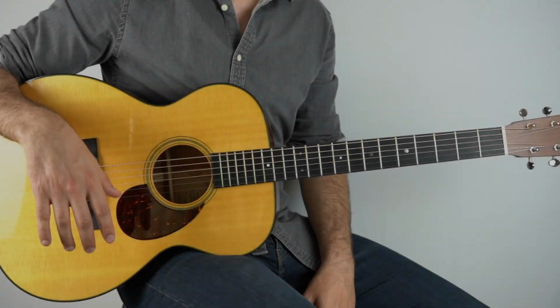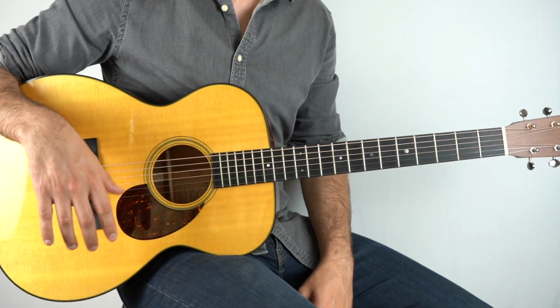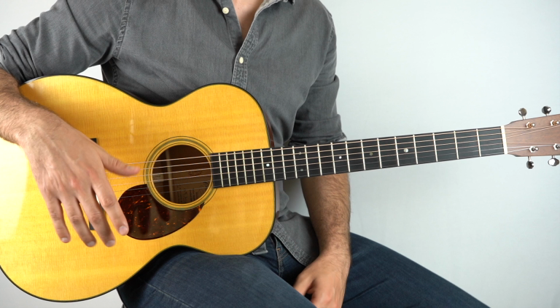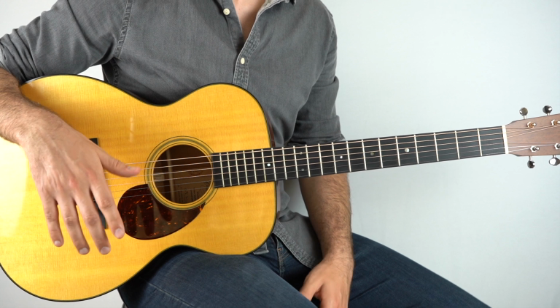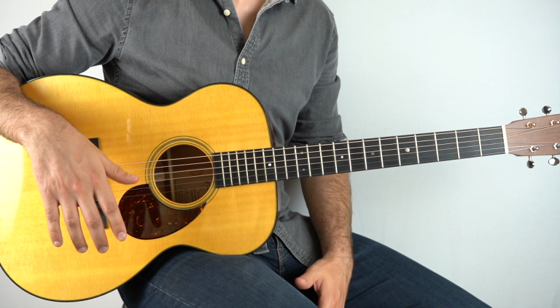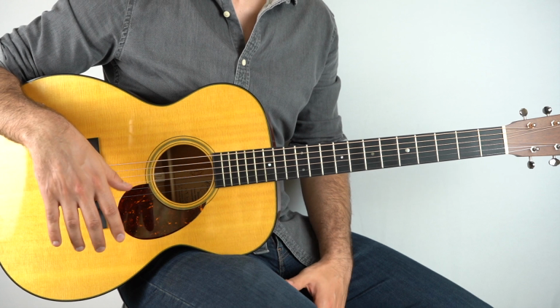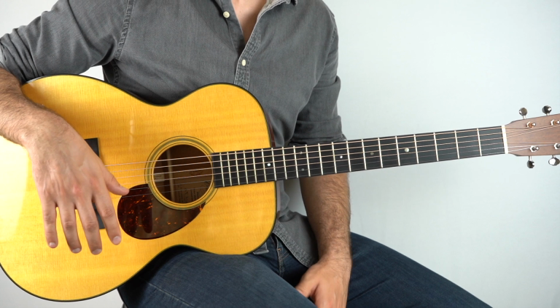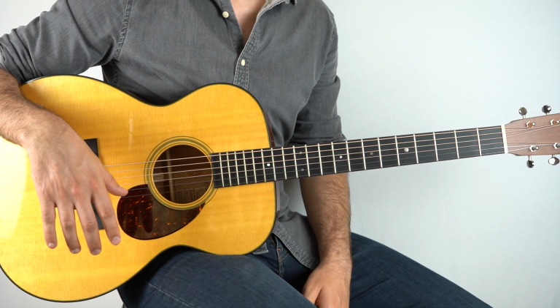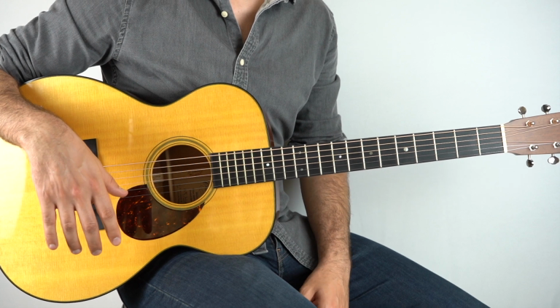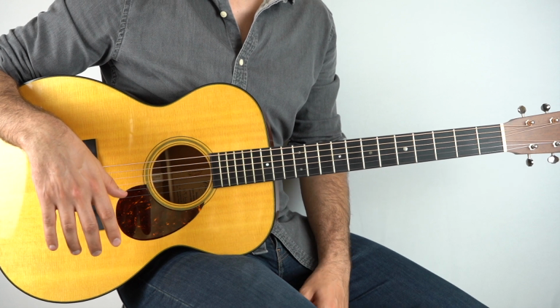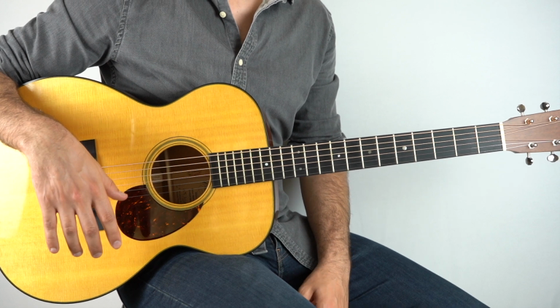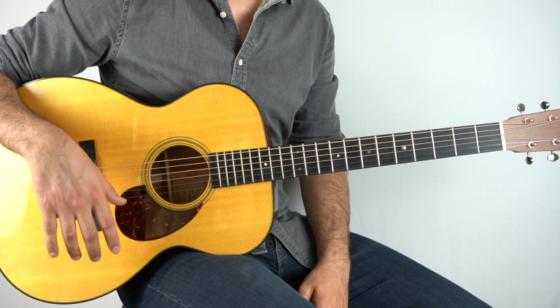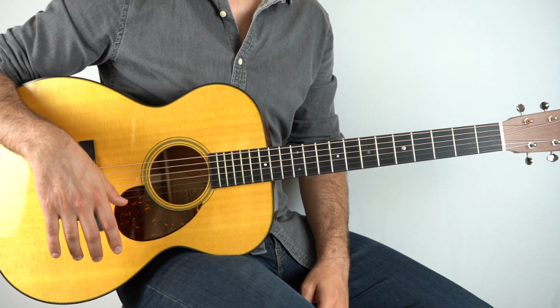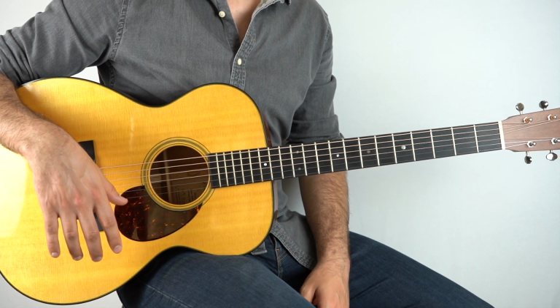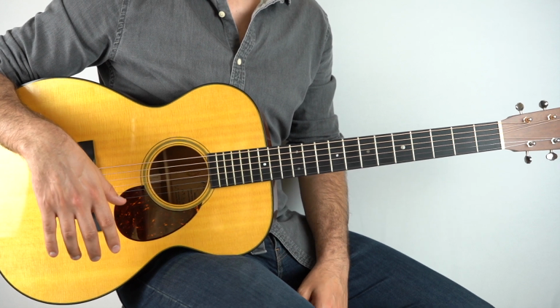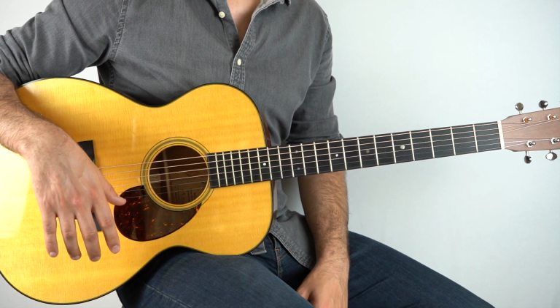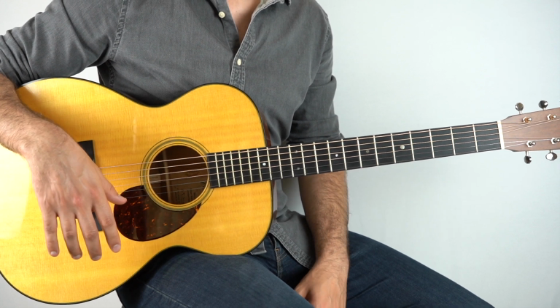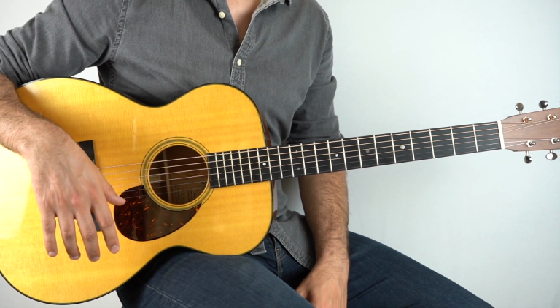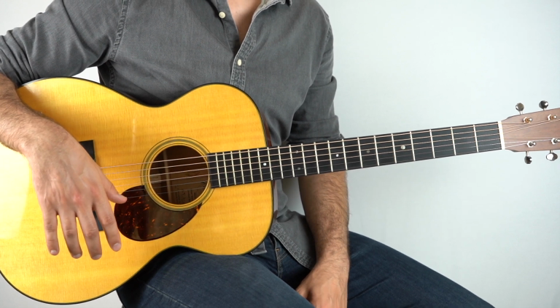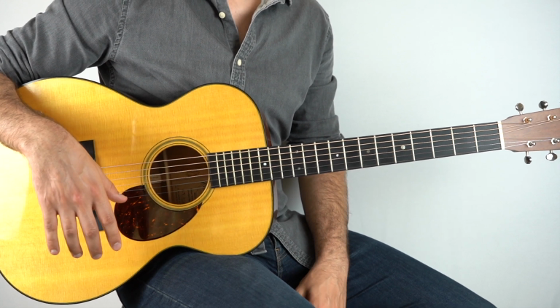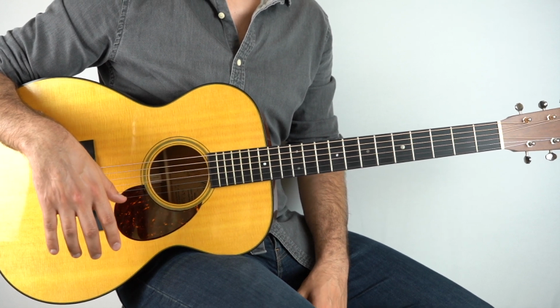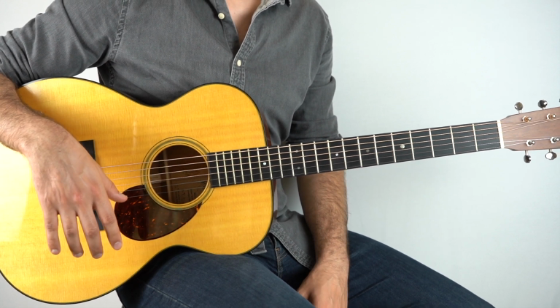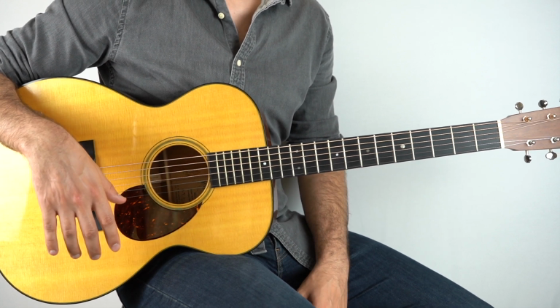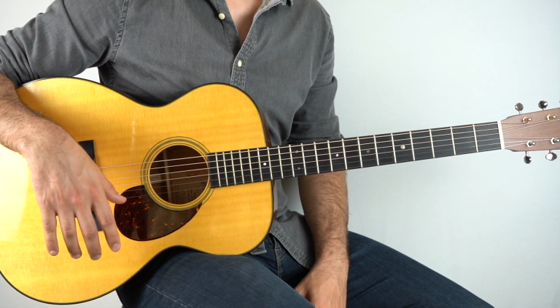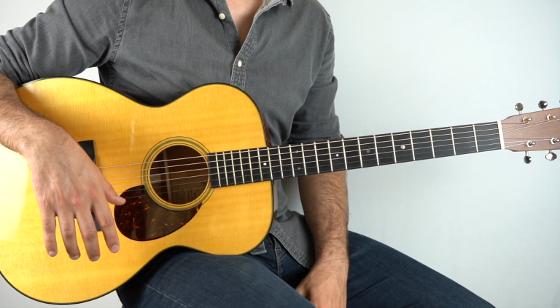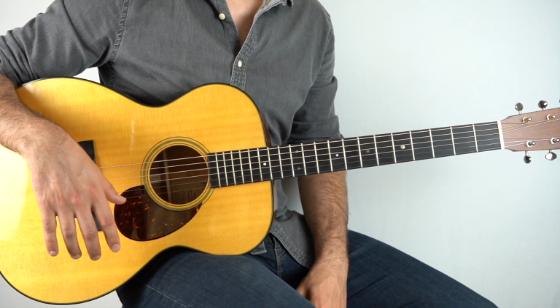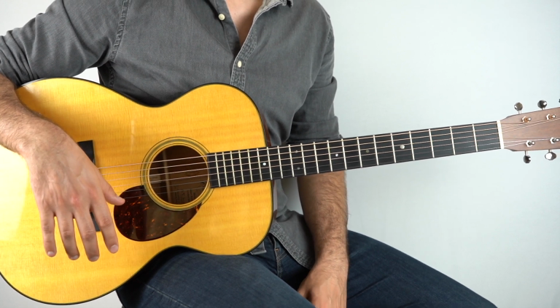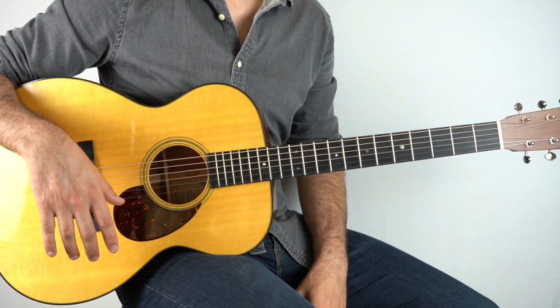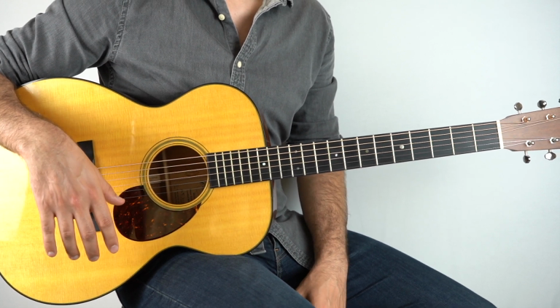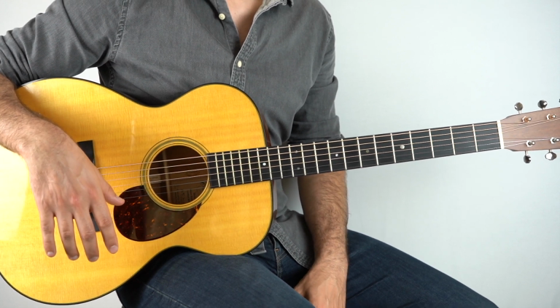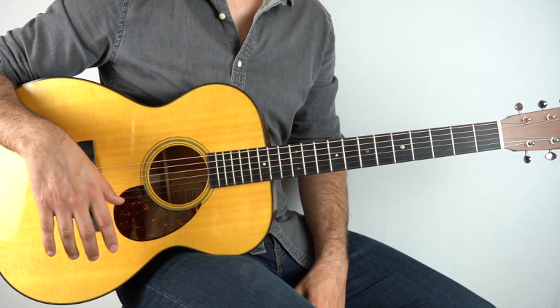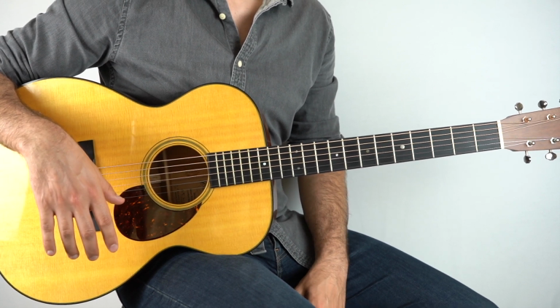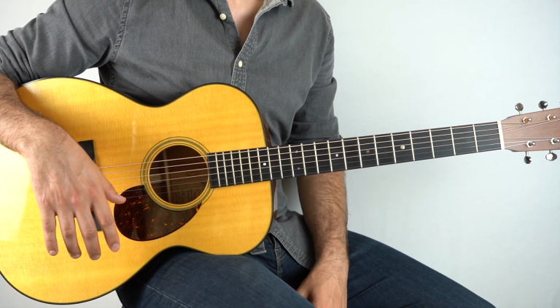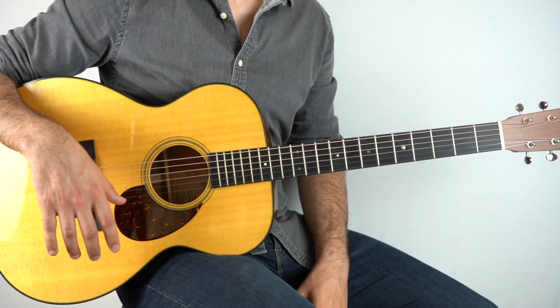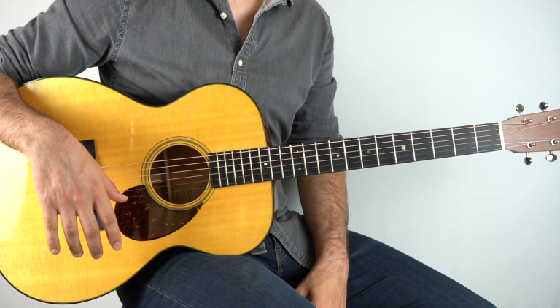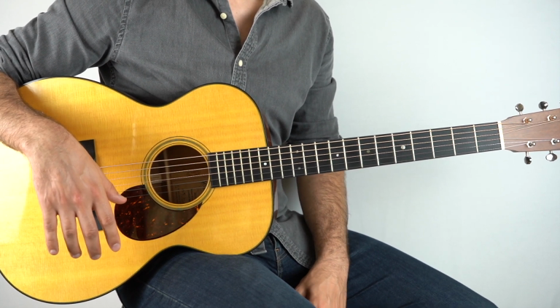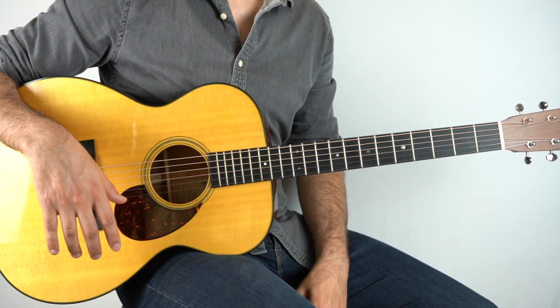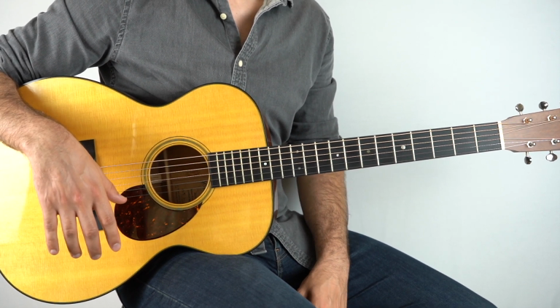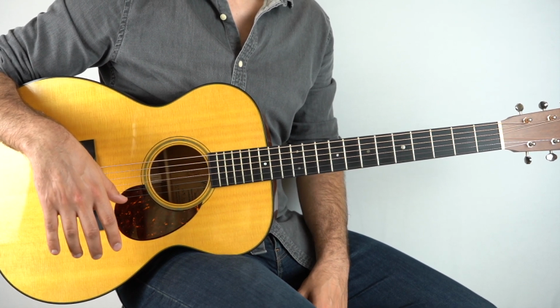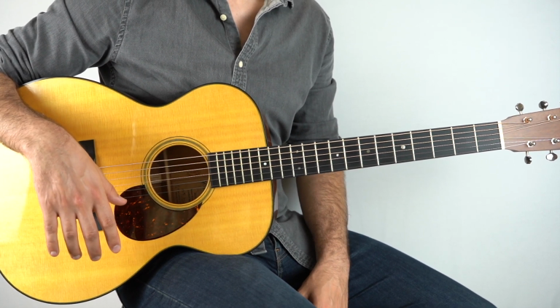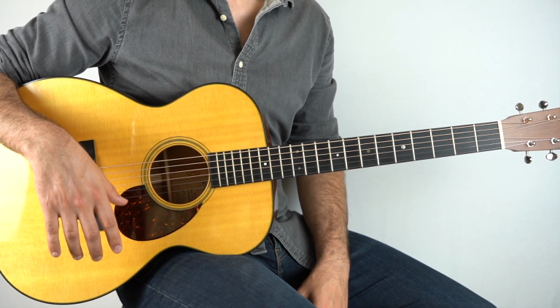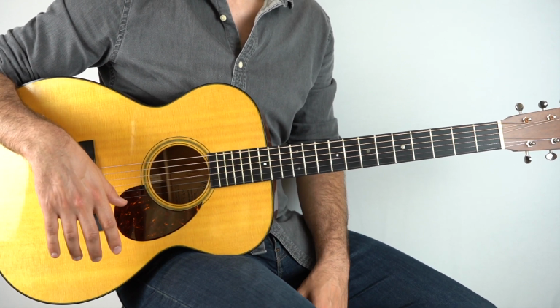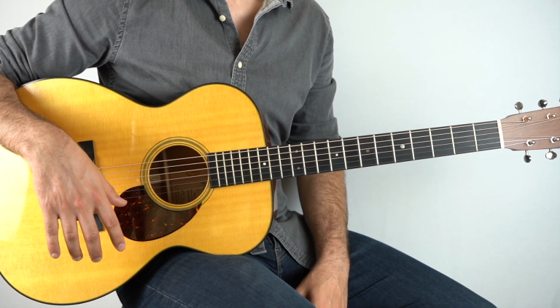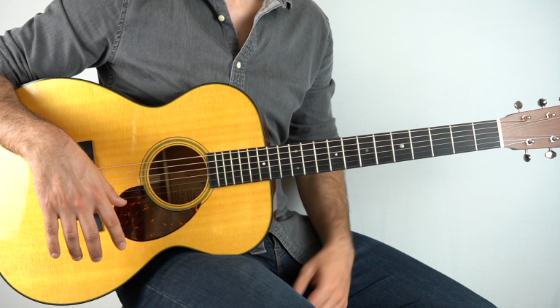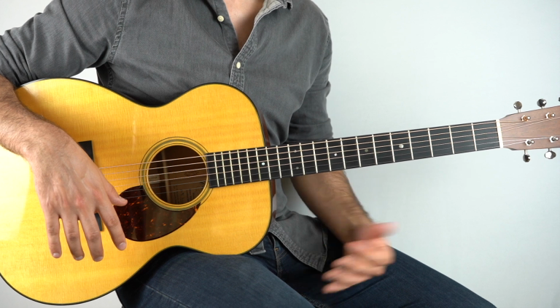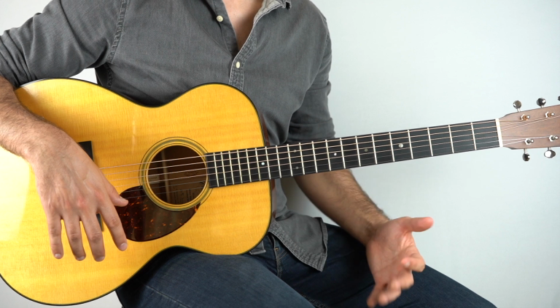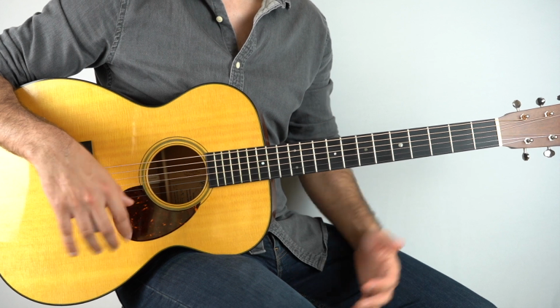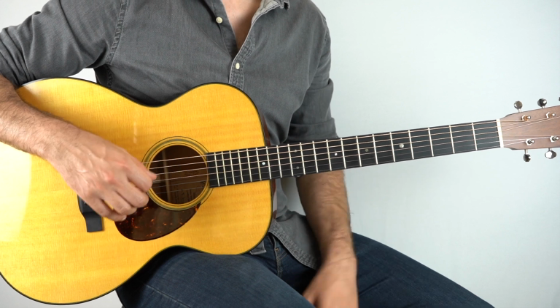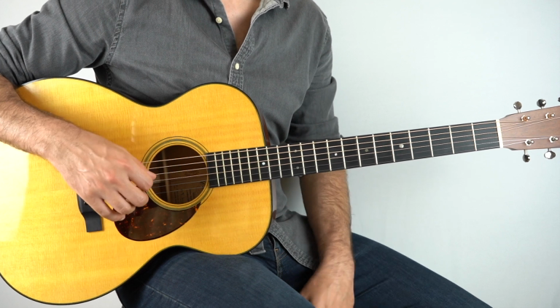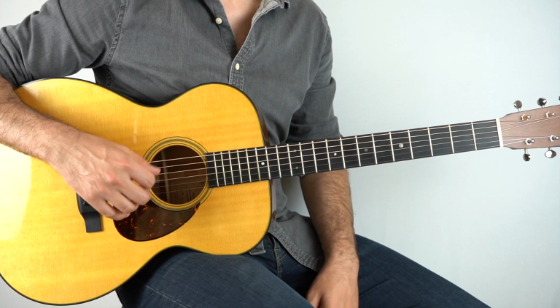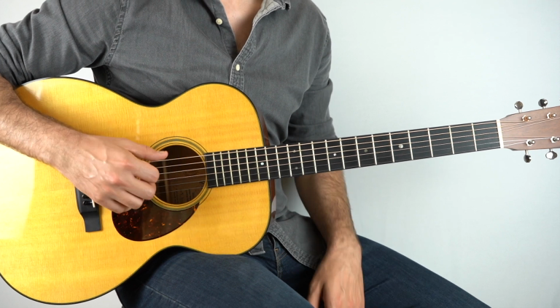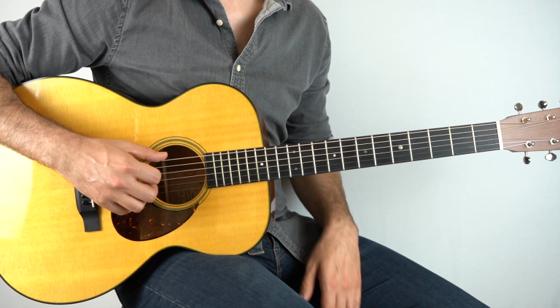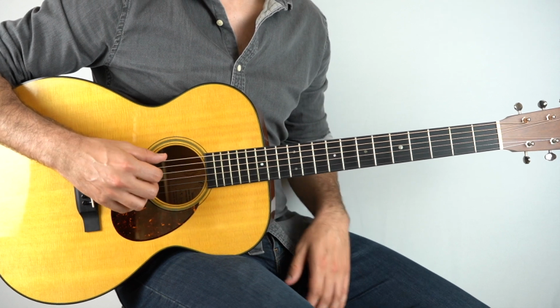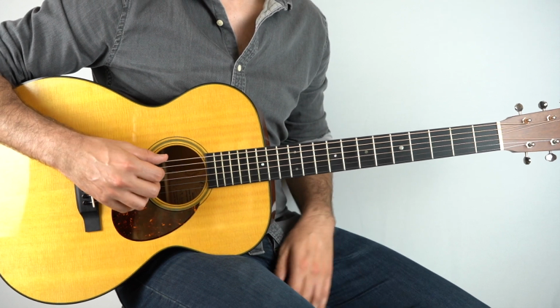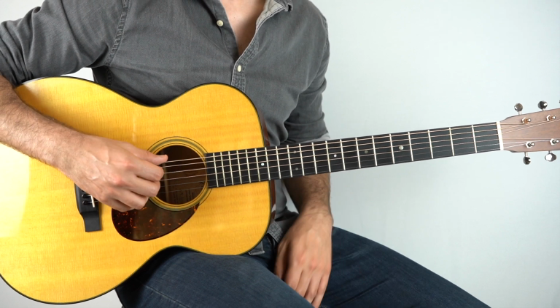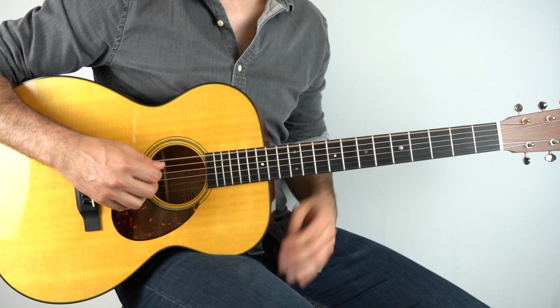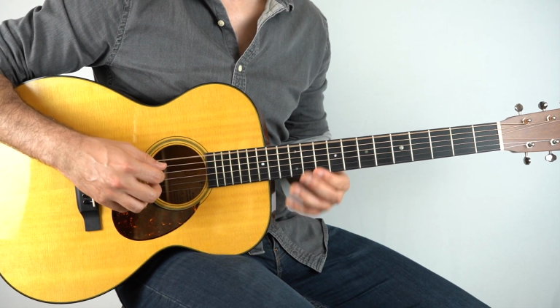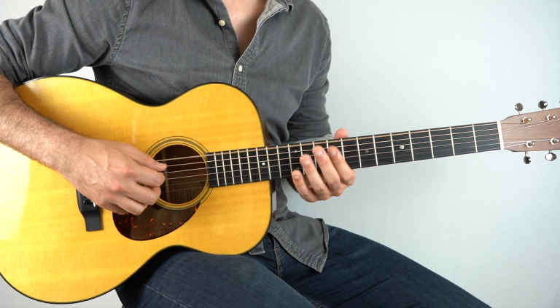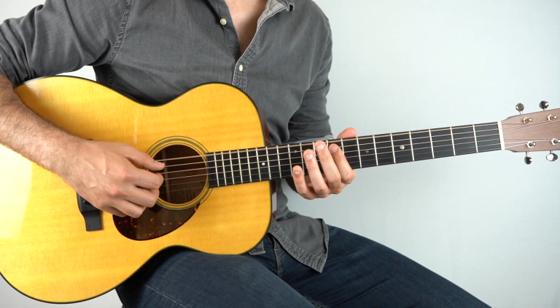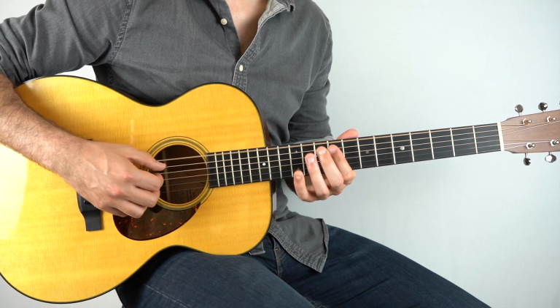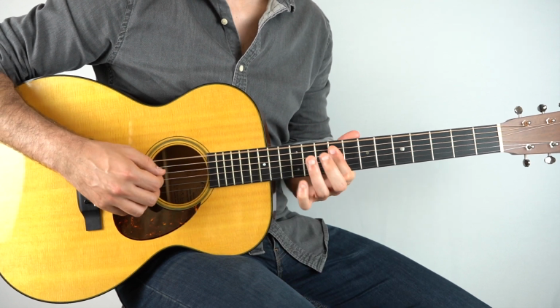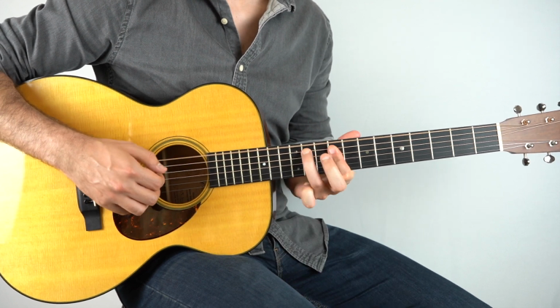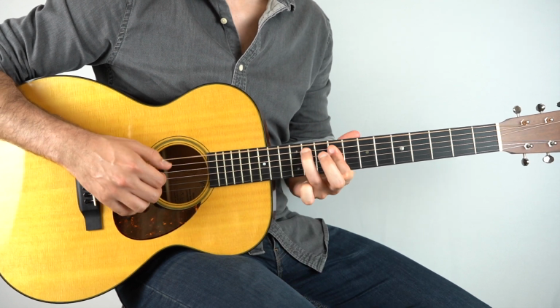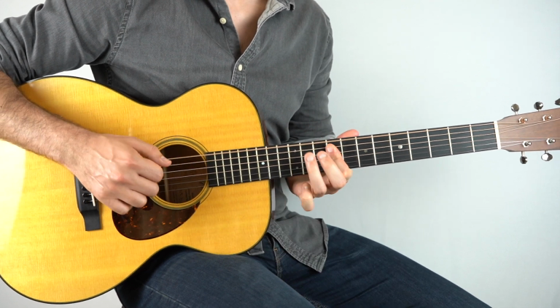Let's get into it. This is pretty tricky to play indeed but it's a lot of fun. So the first part goes...